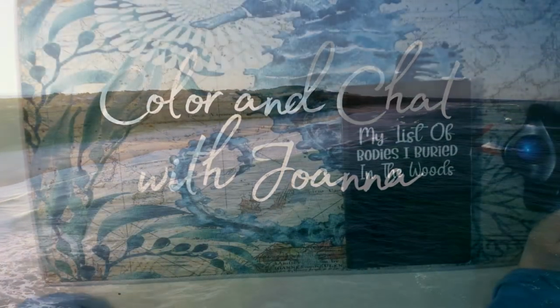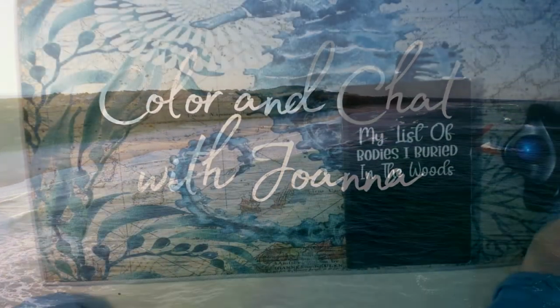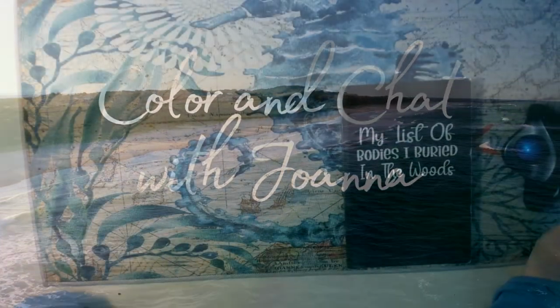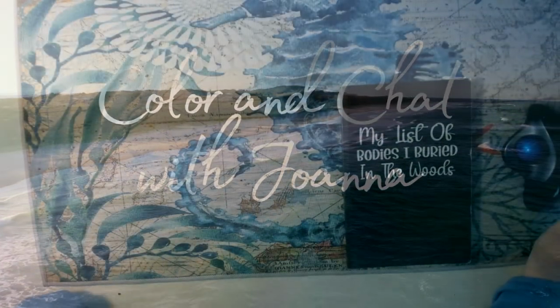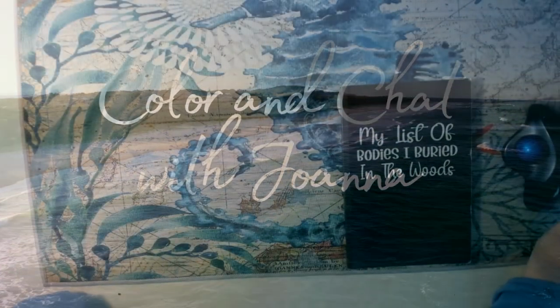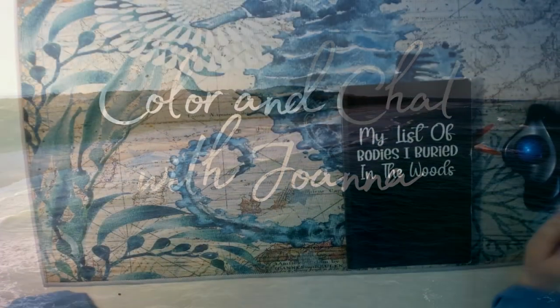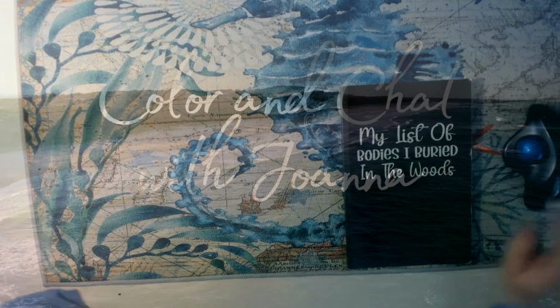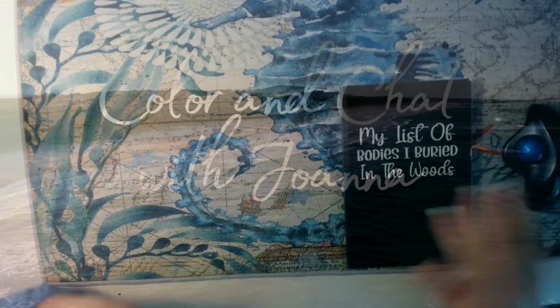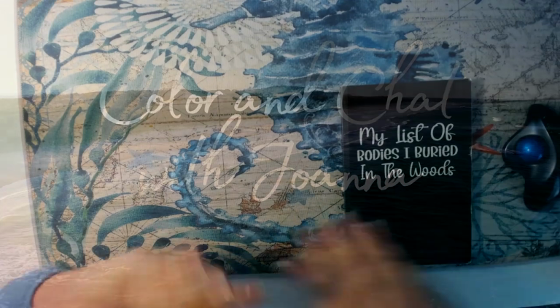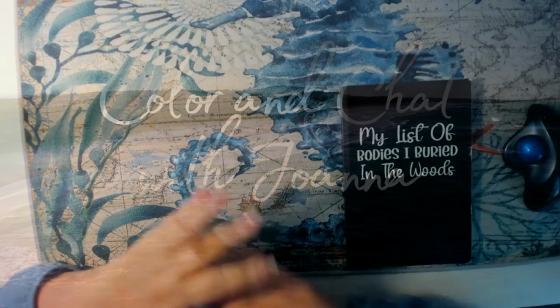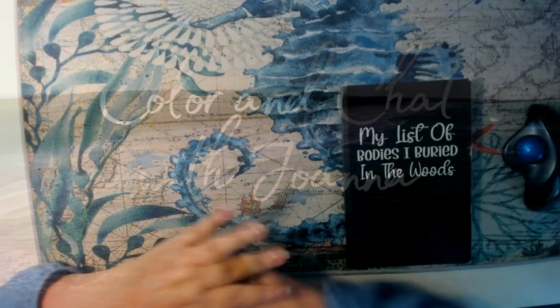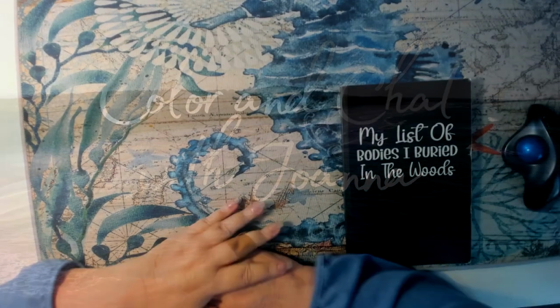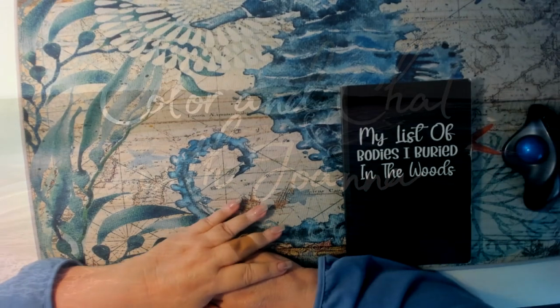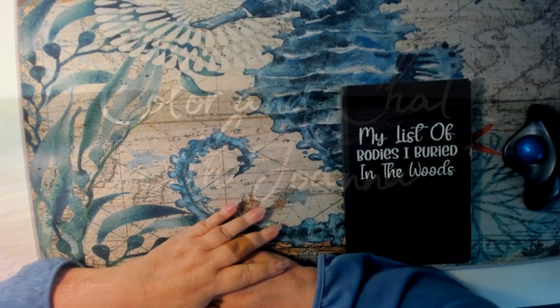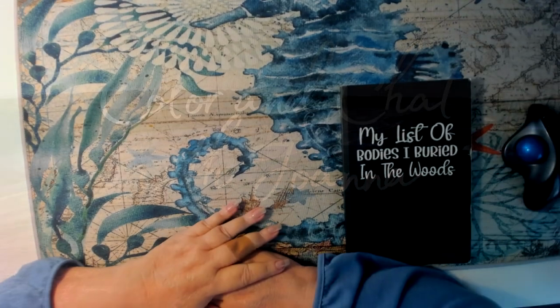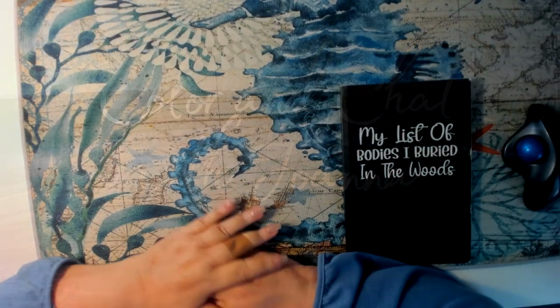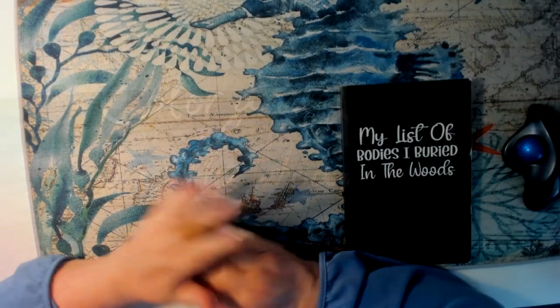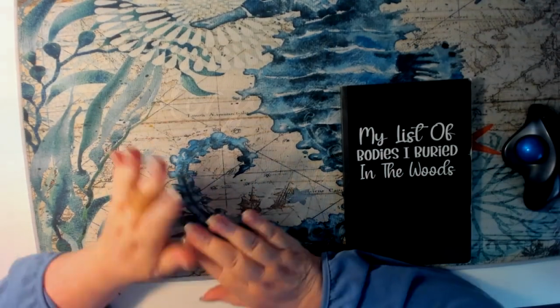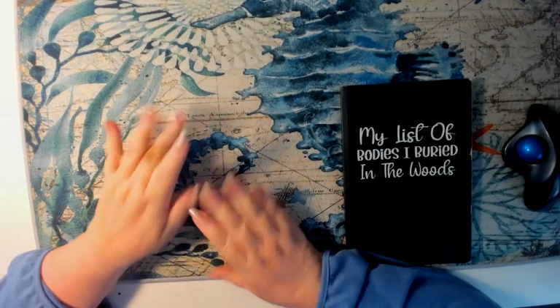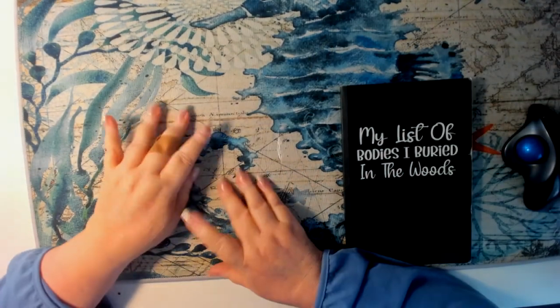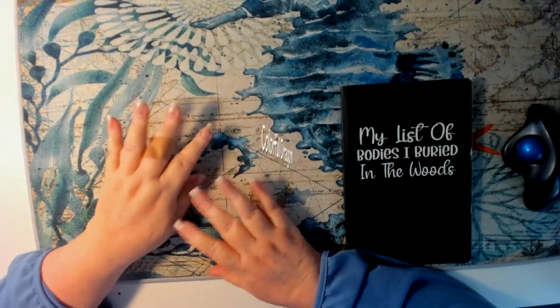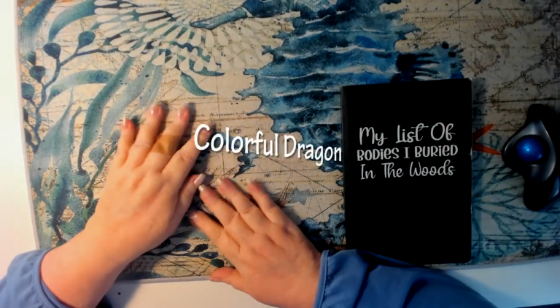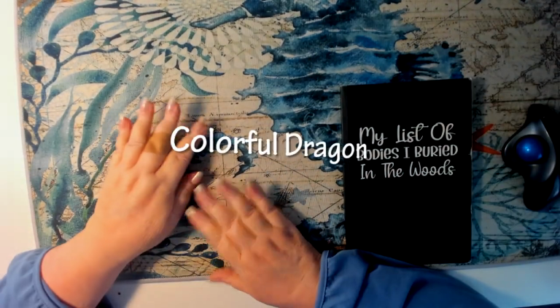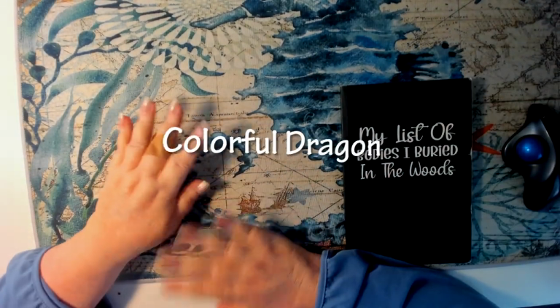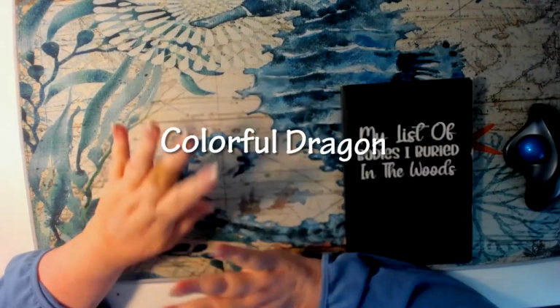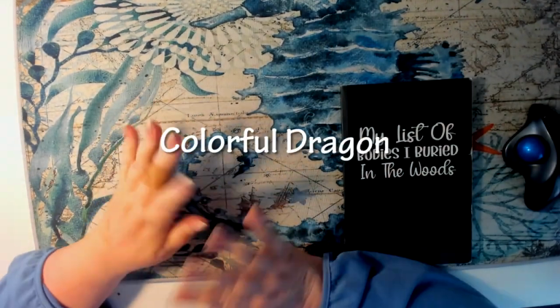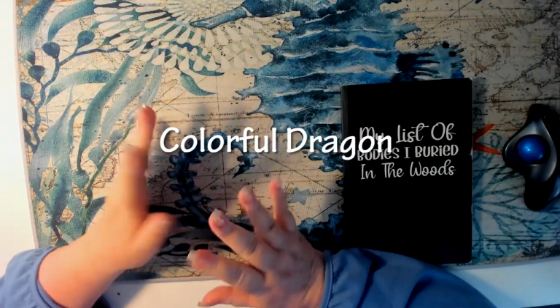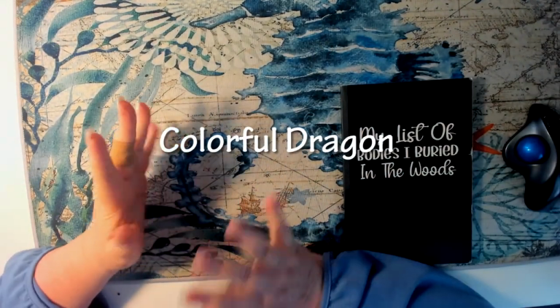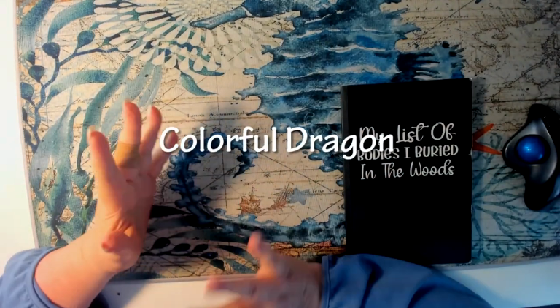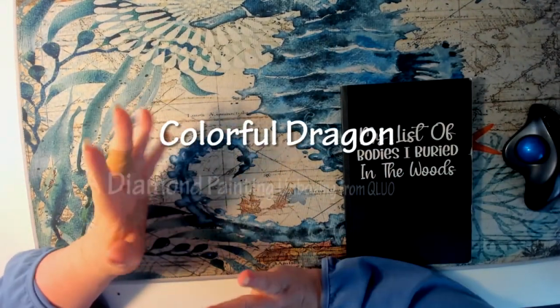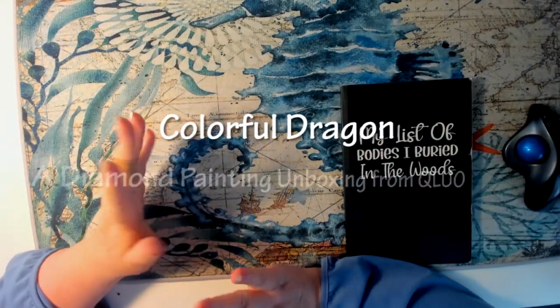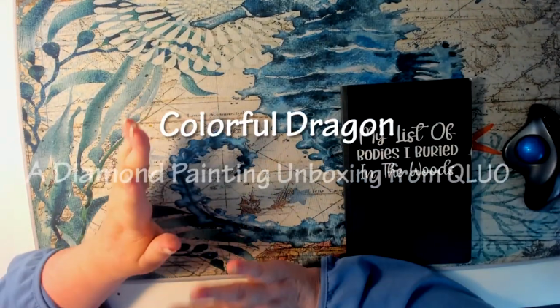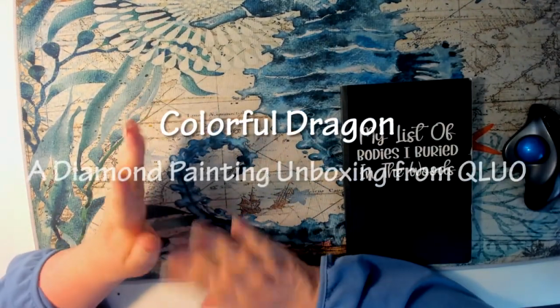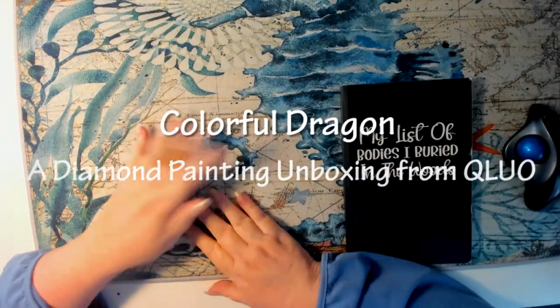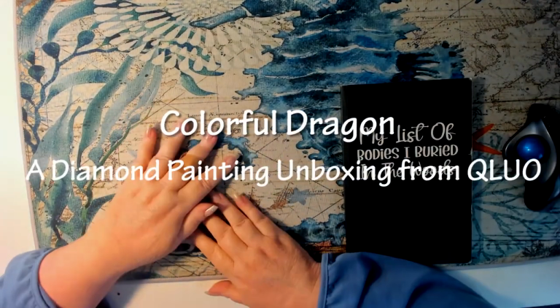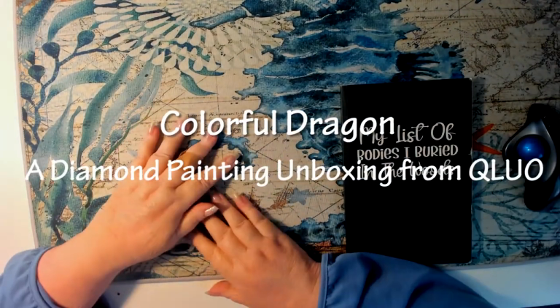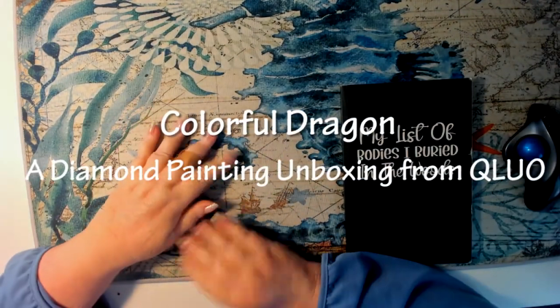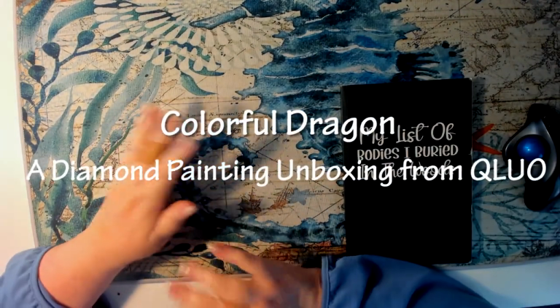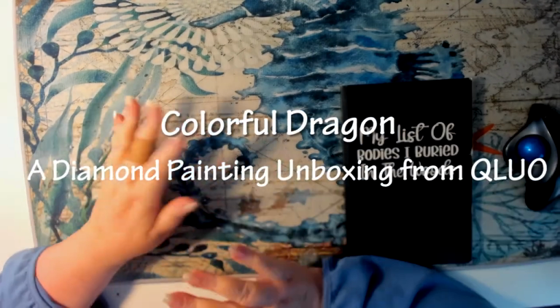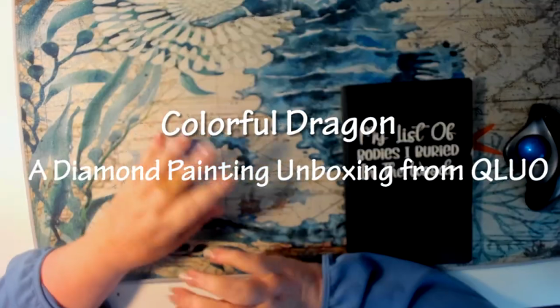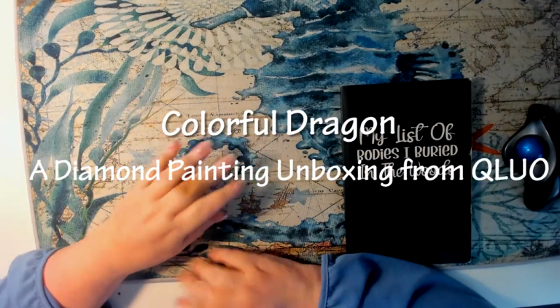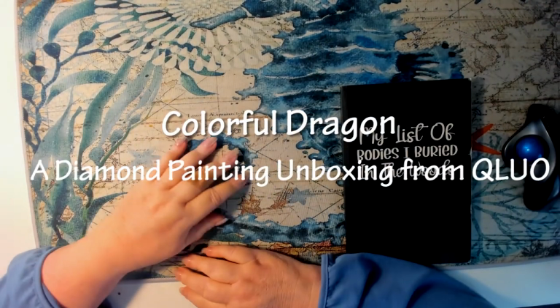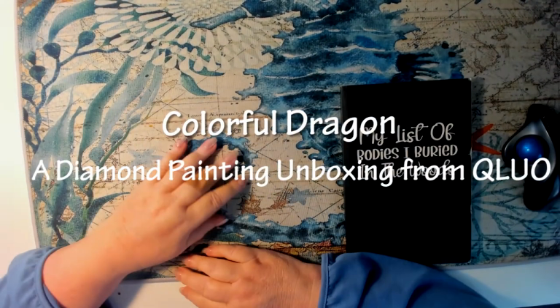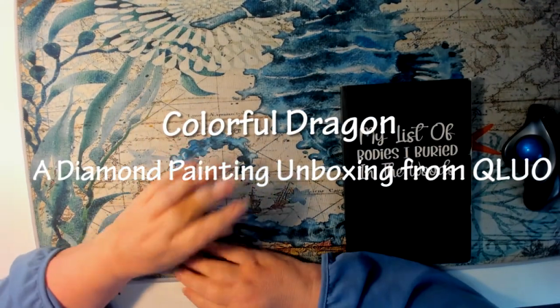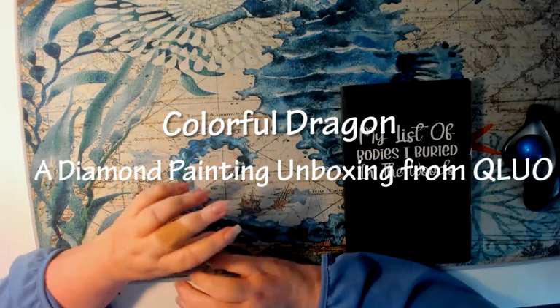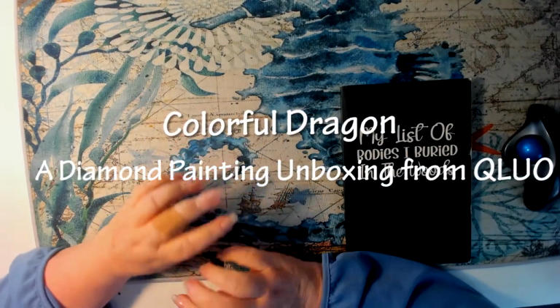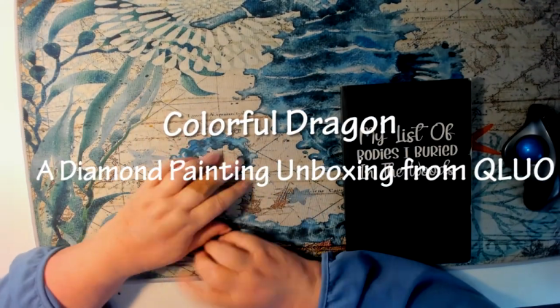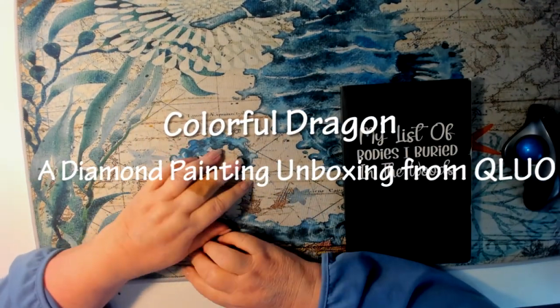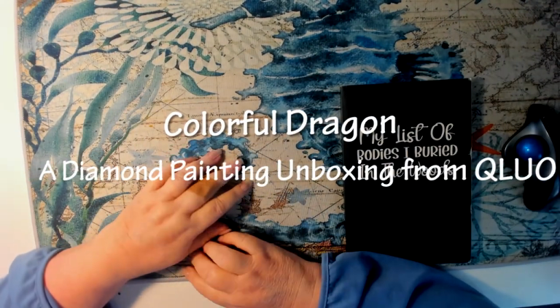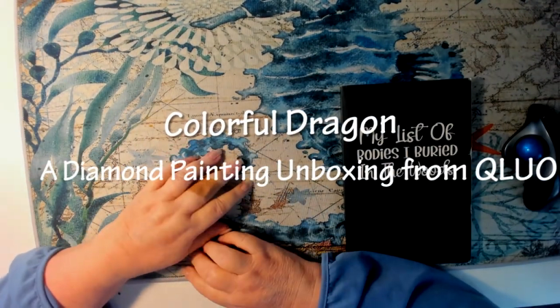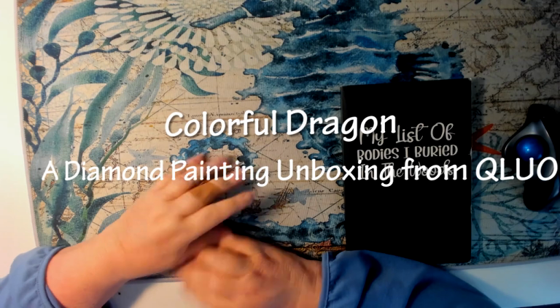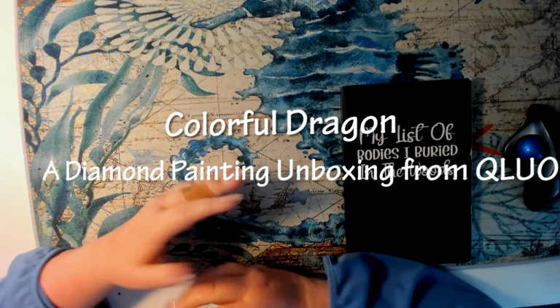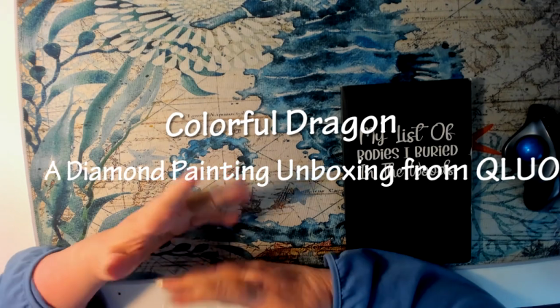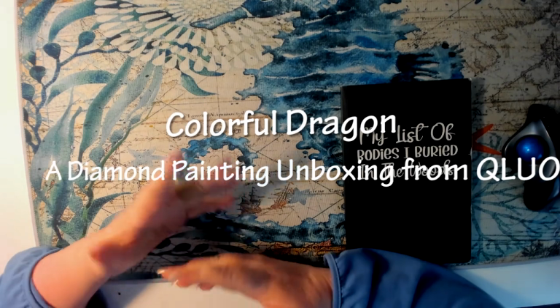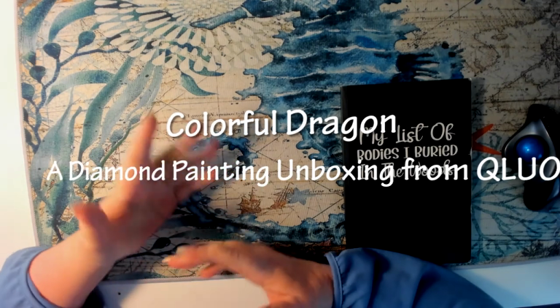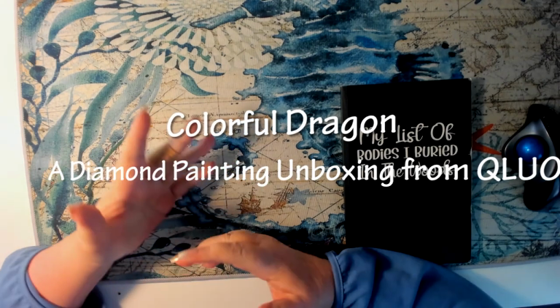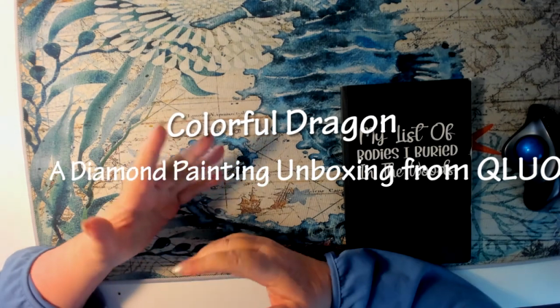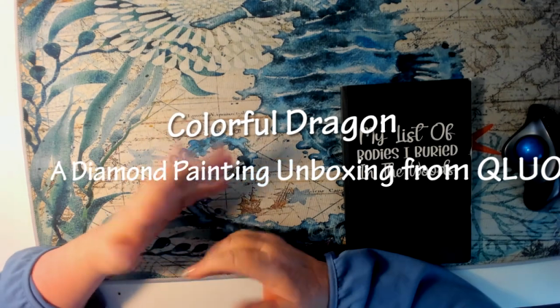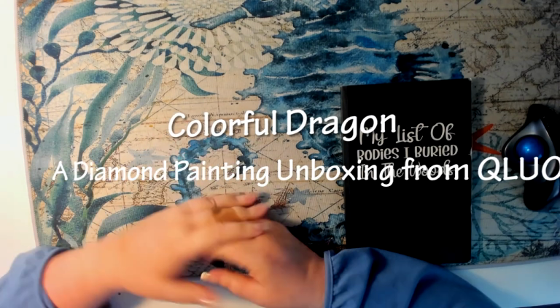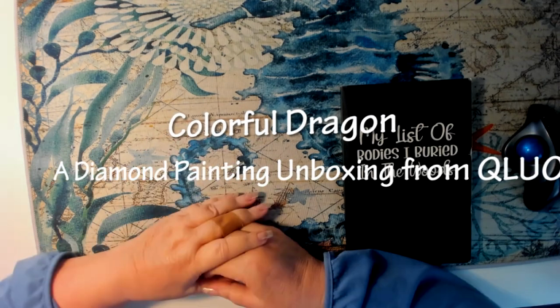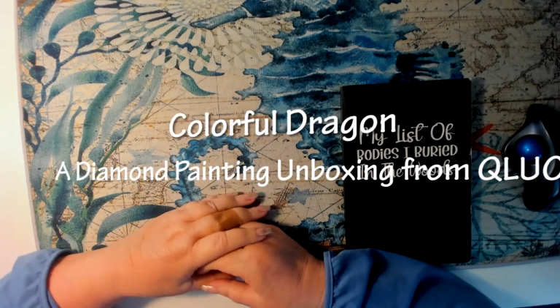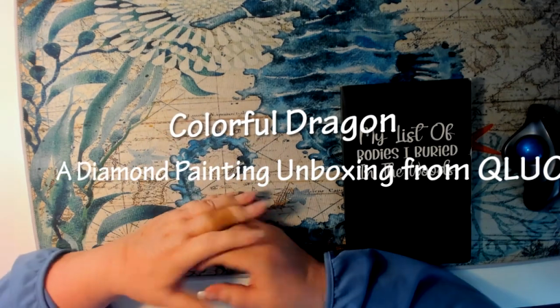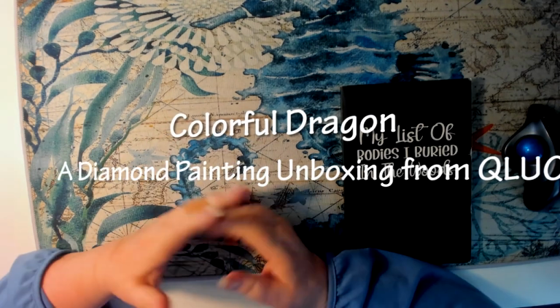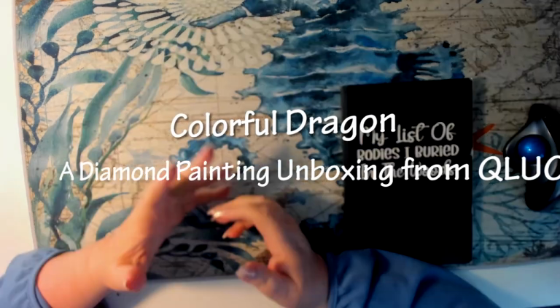Hello, hello, hello, everybody. How you doing? Good morning, good evening, wherever you are. Welcome to Color and Travel with Joanna.